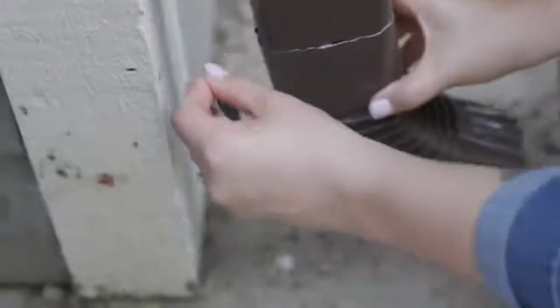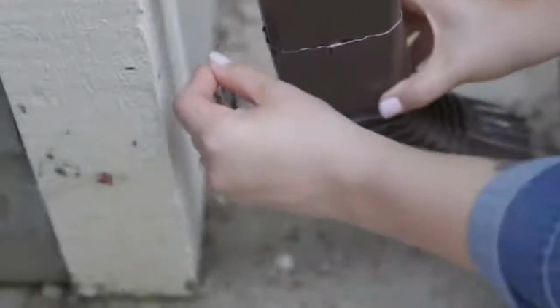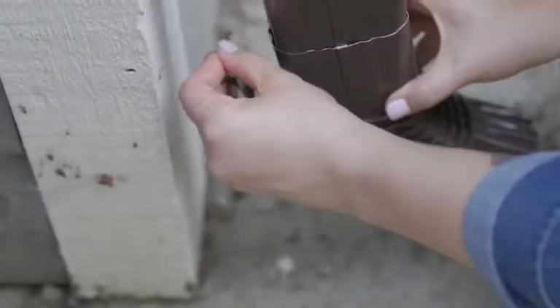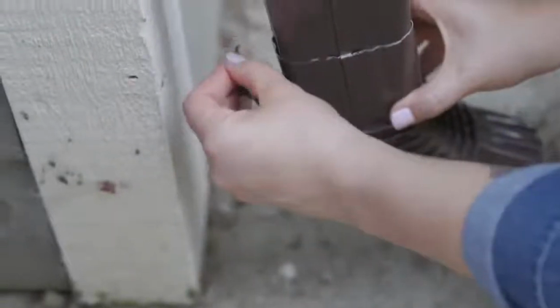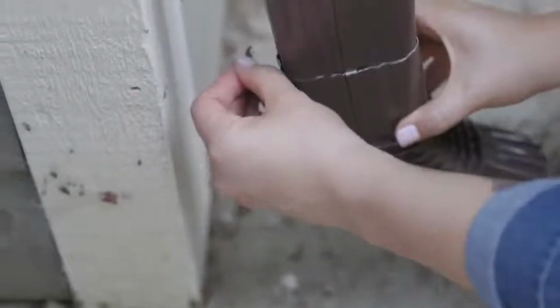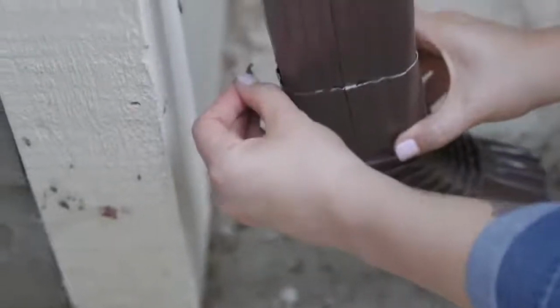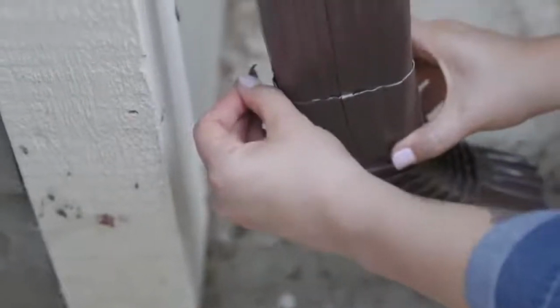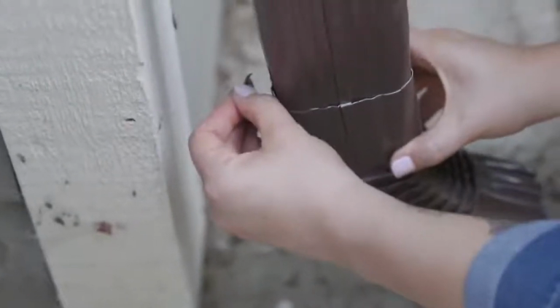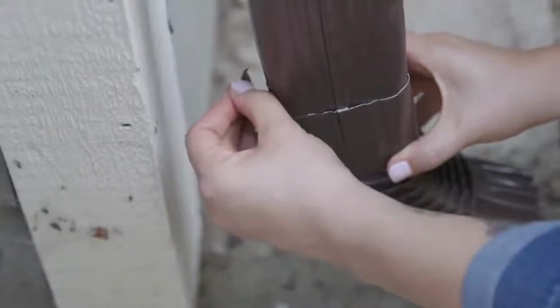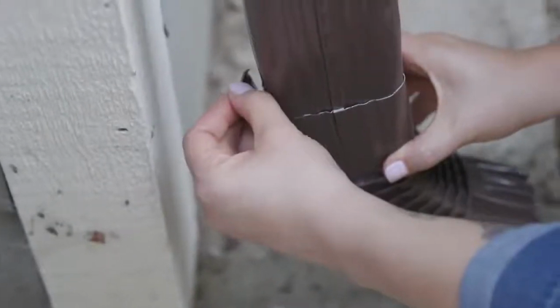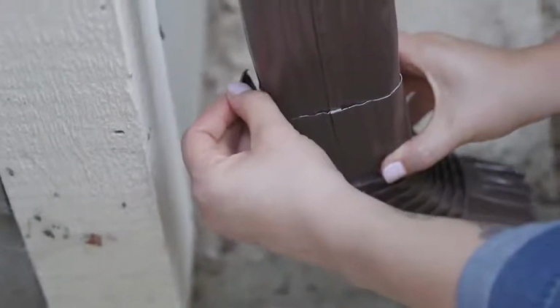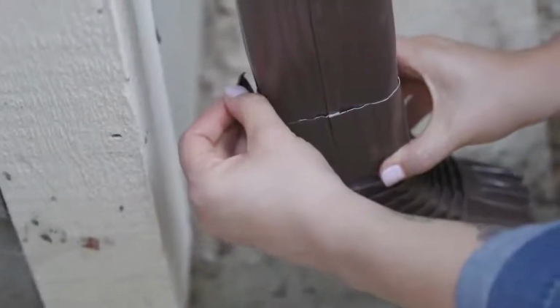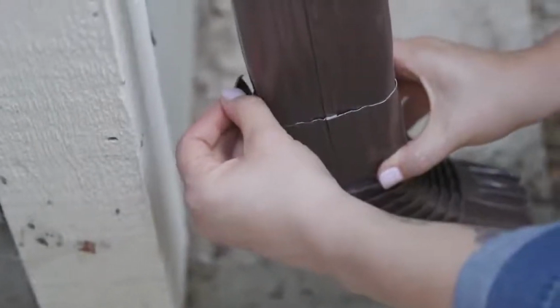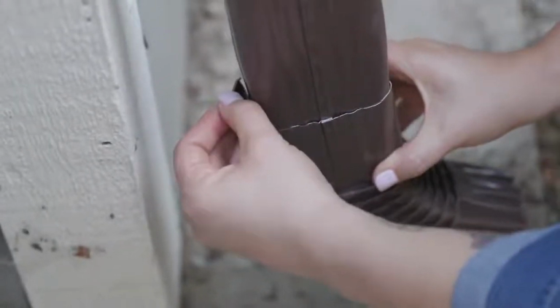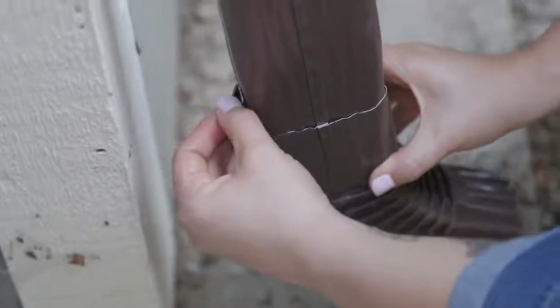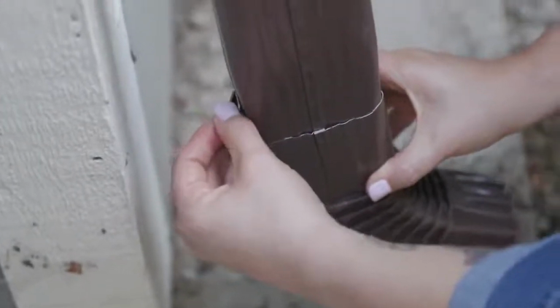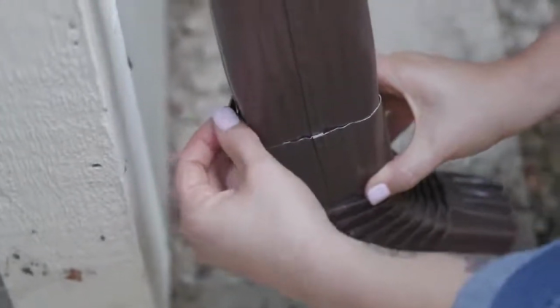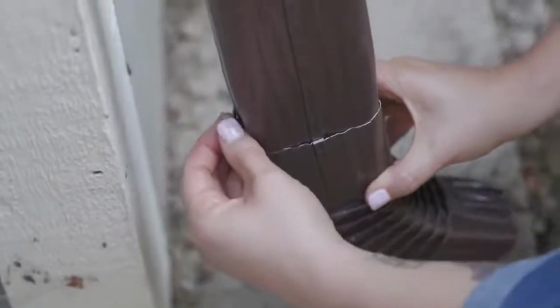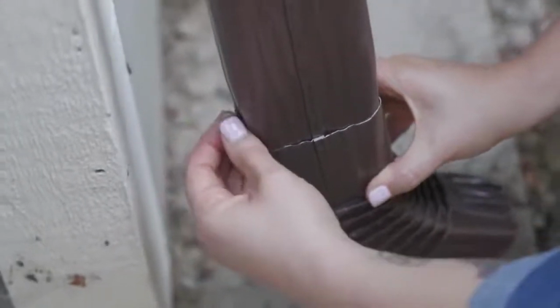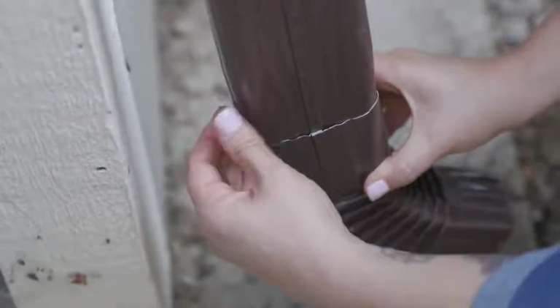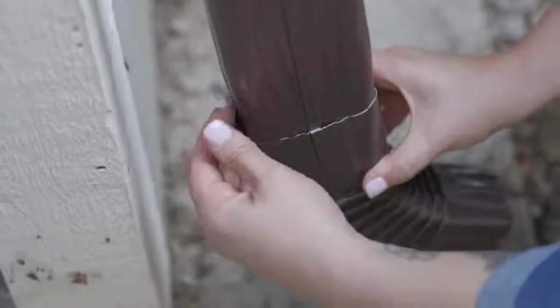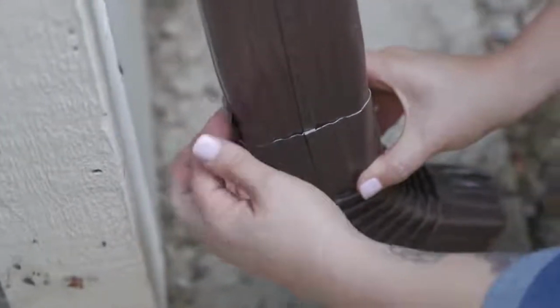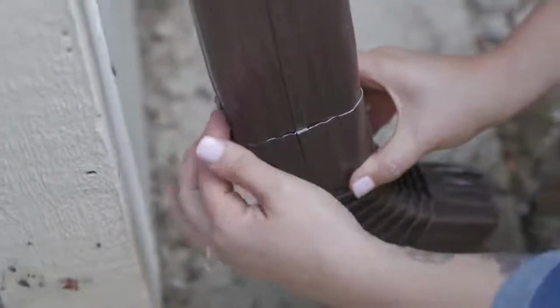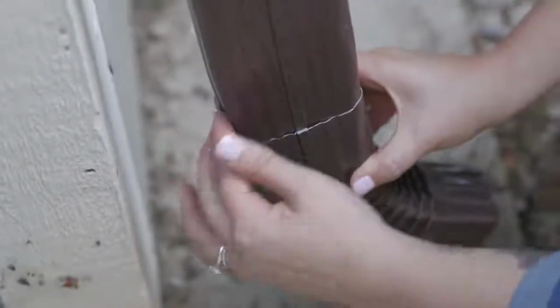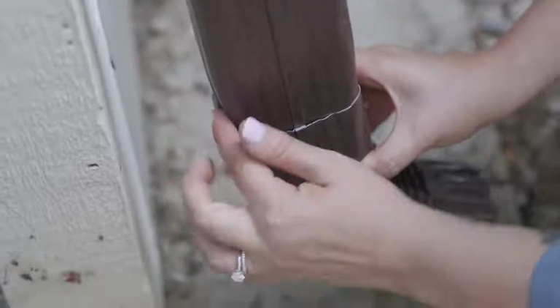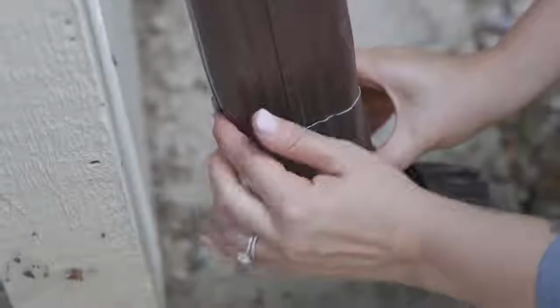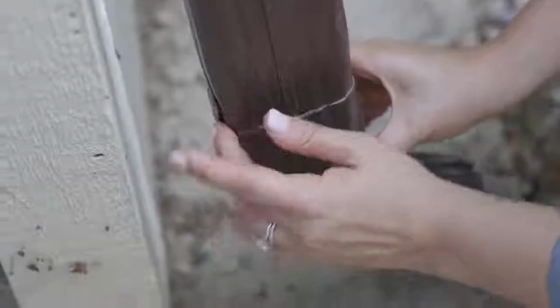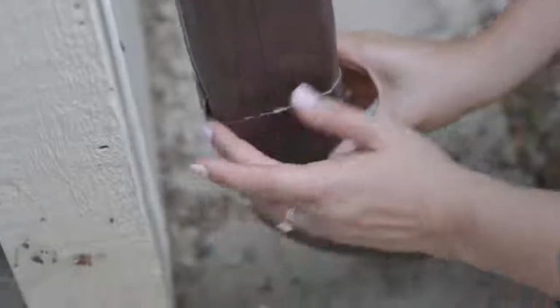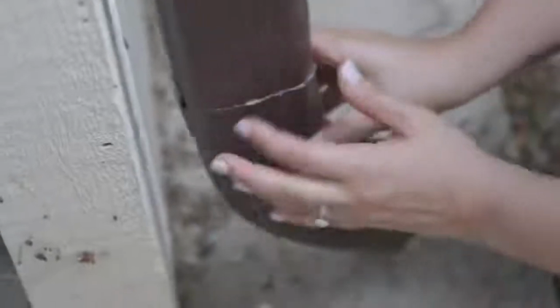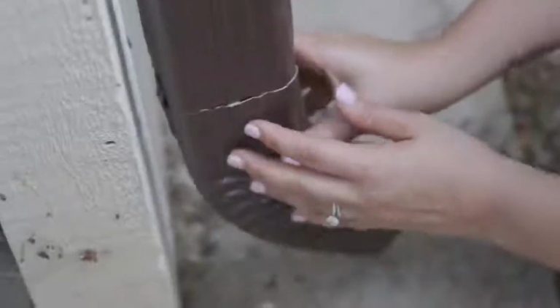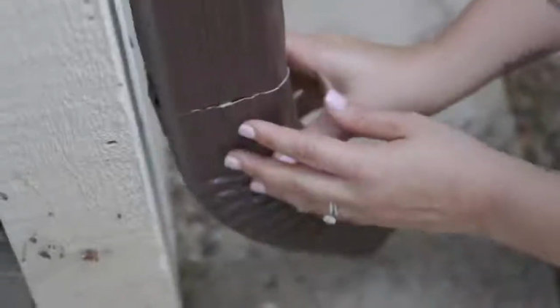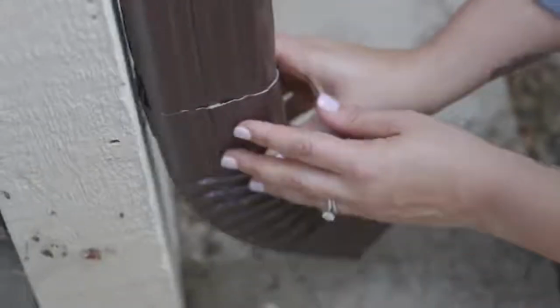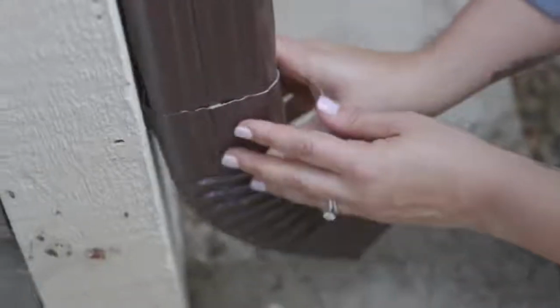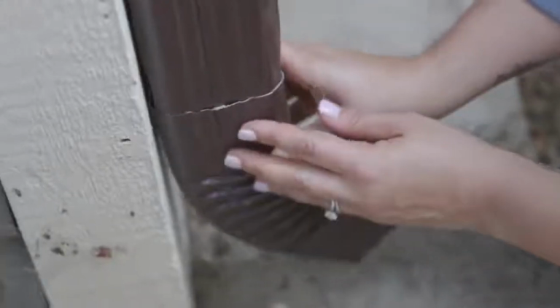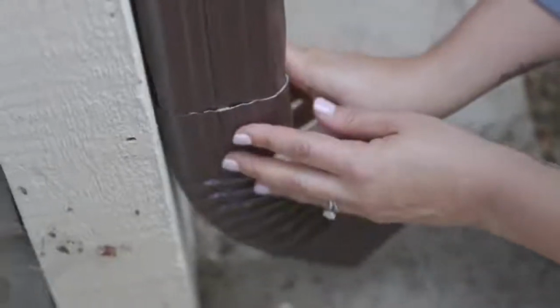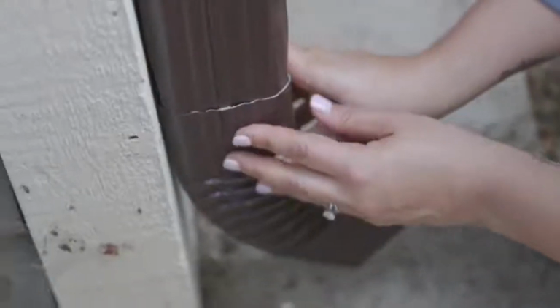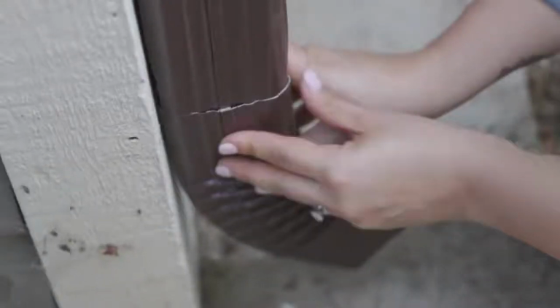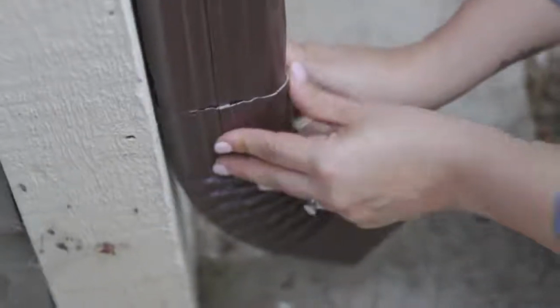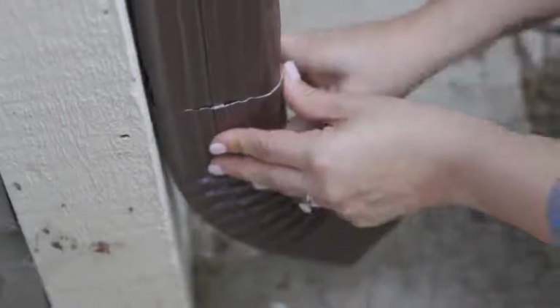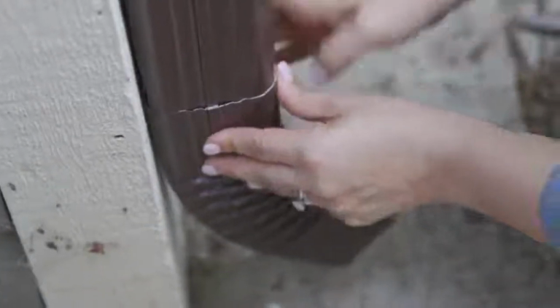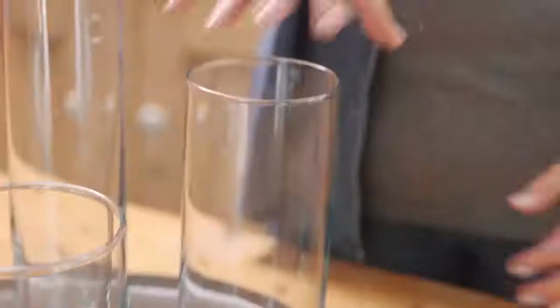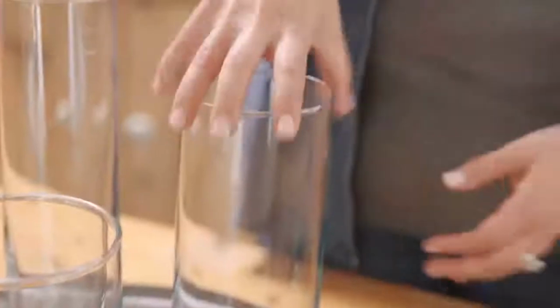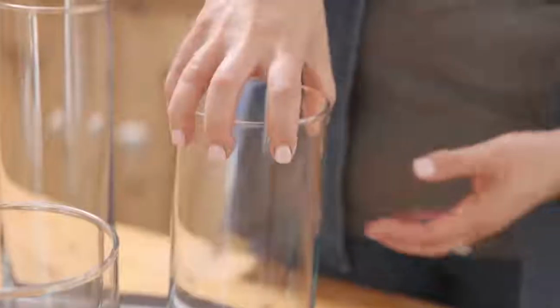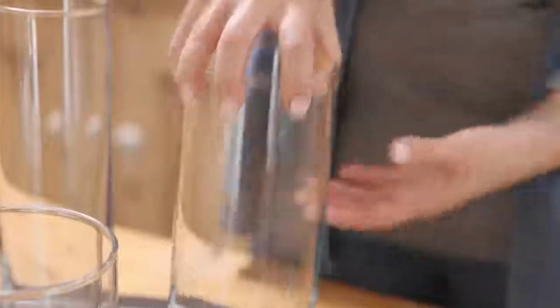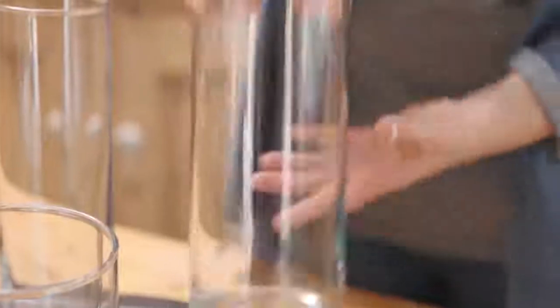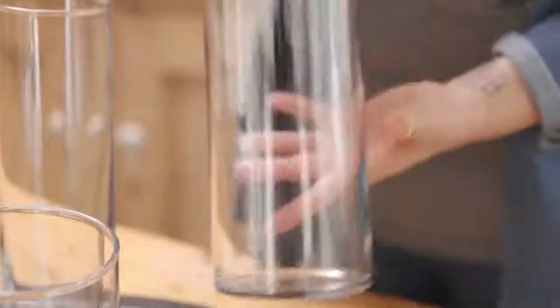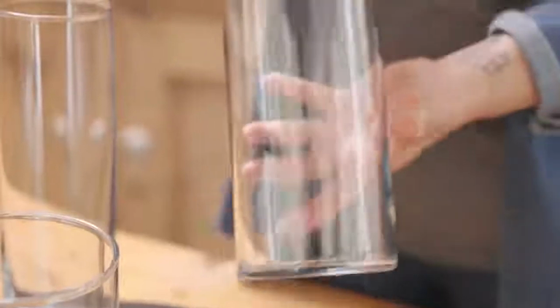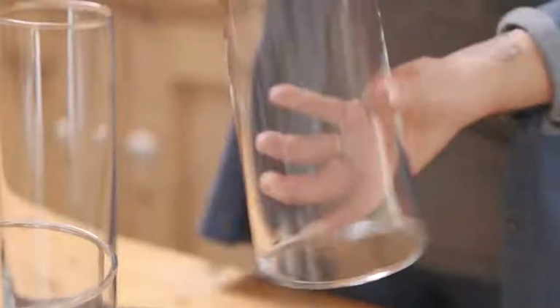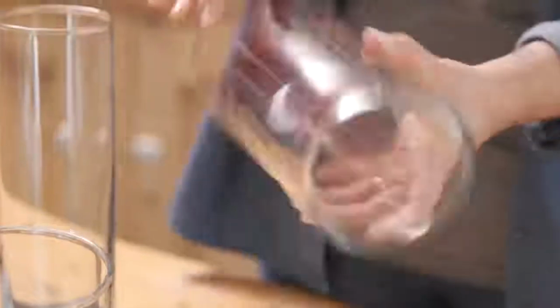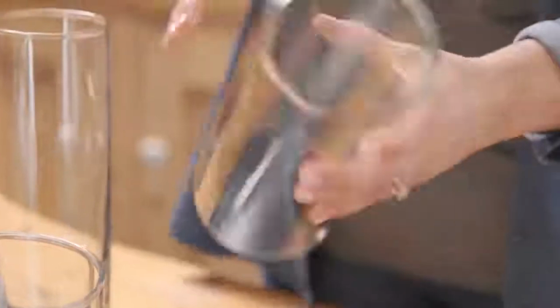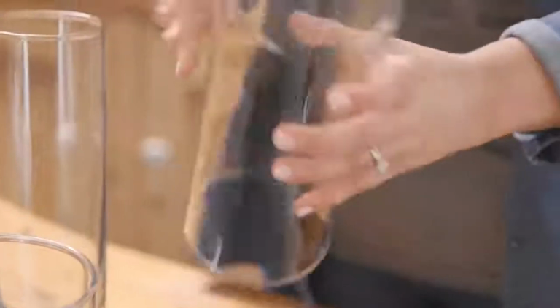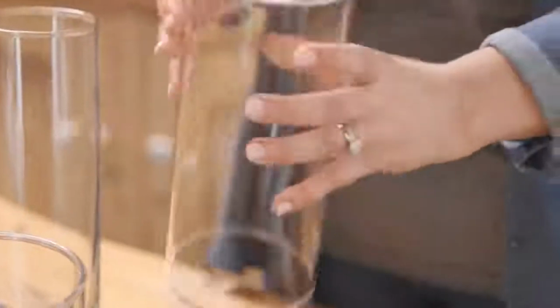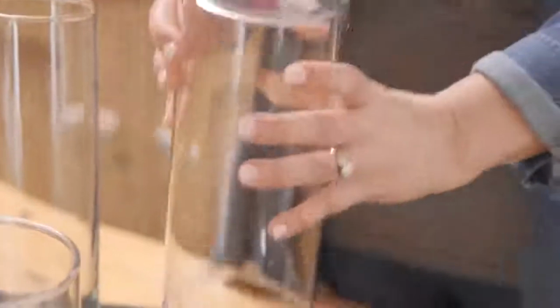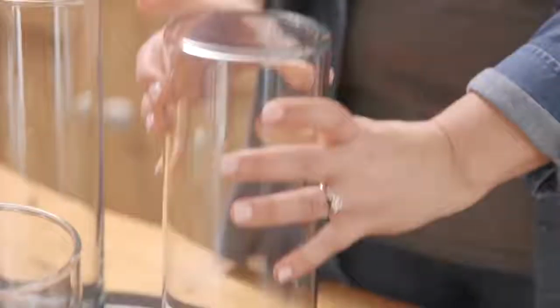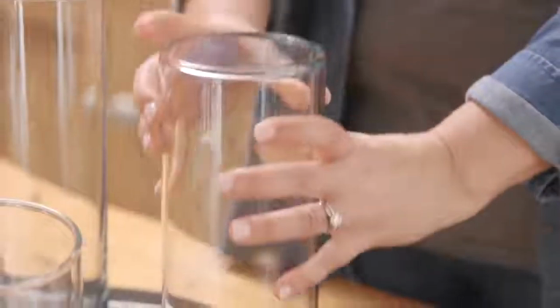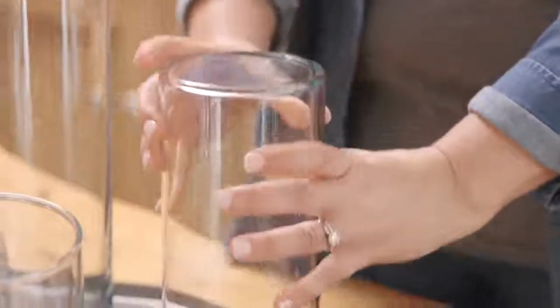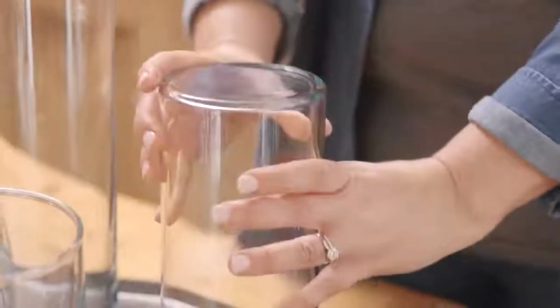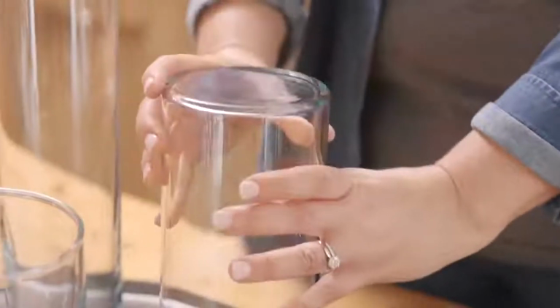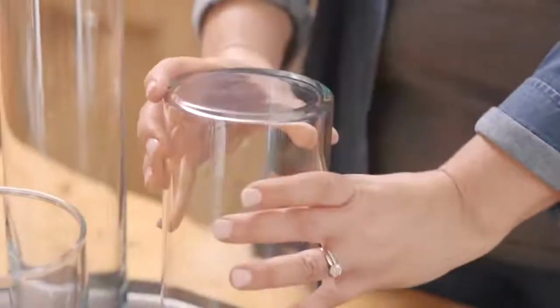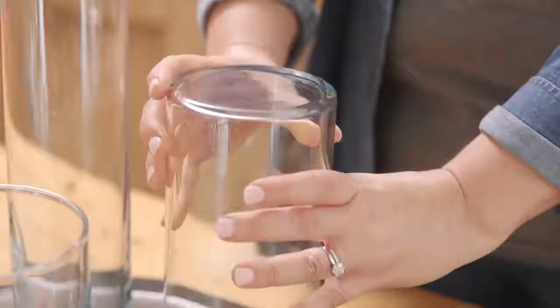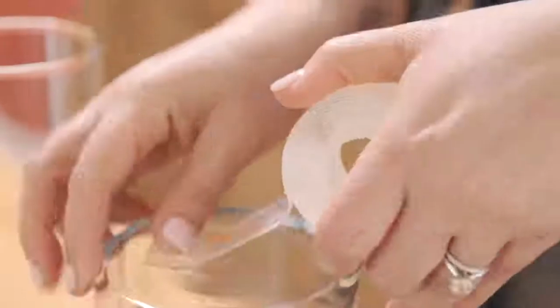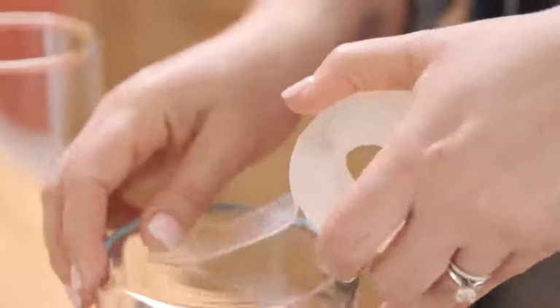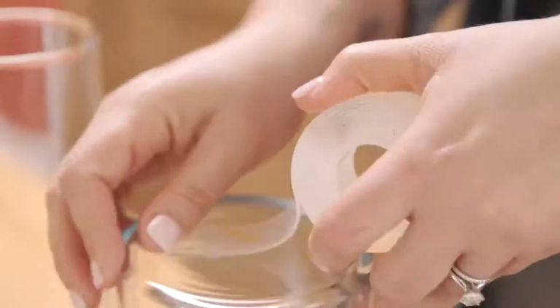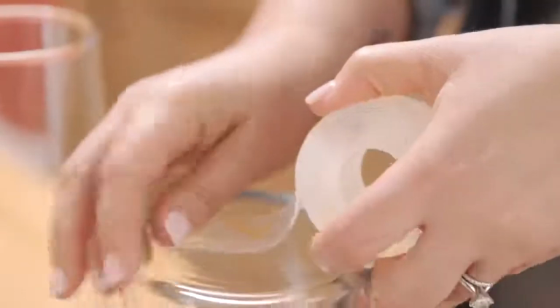Gorilla heavy-duty mounting tape will bond plastic, metal, wood, glass, brick, ceramic, stone, drywall, and more.